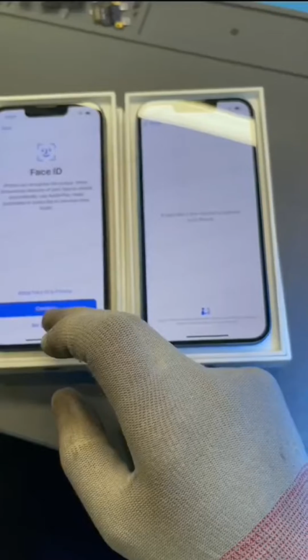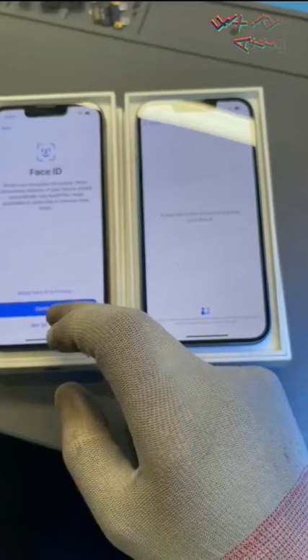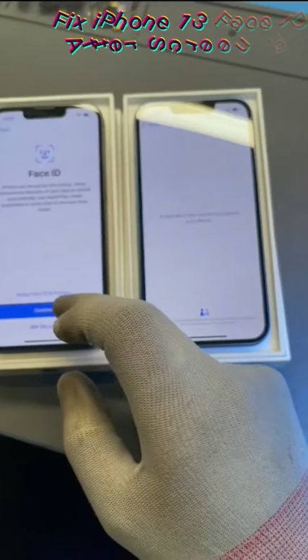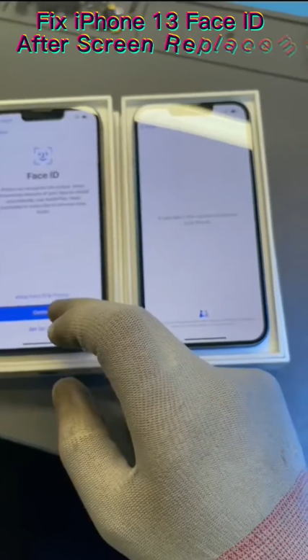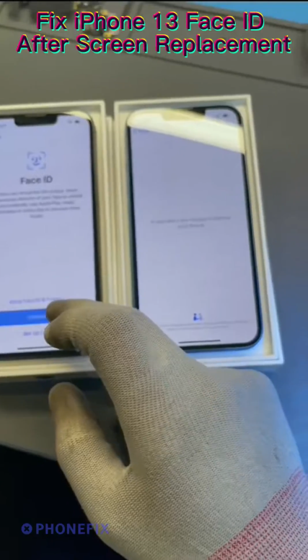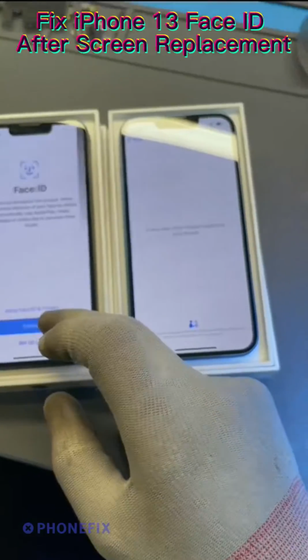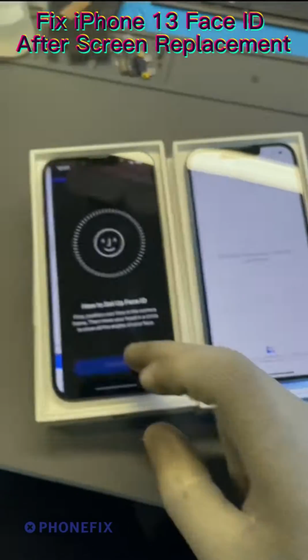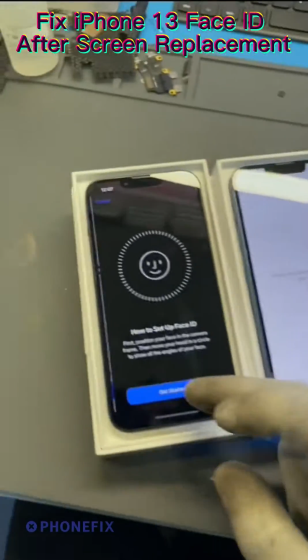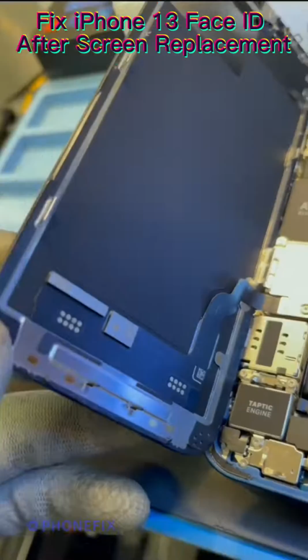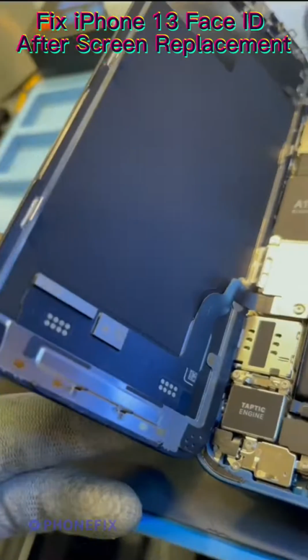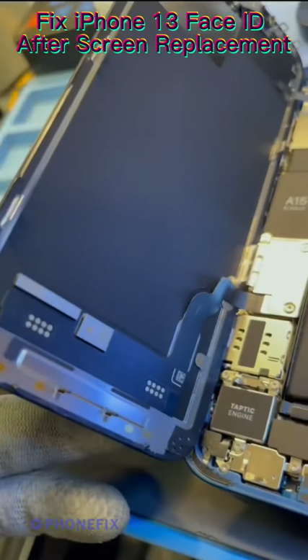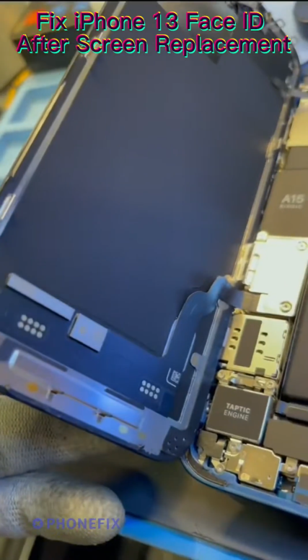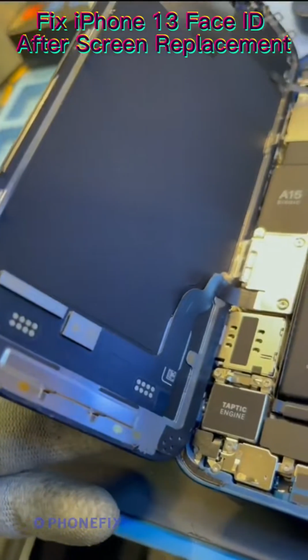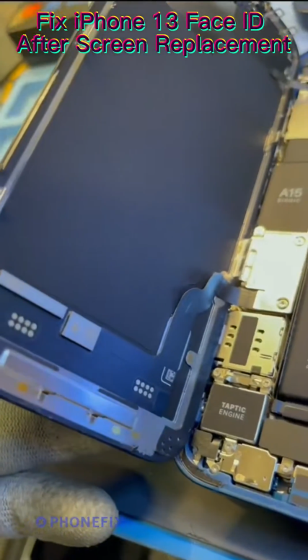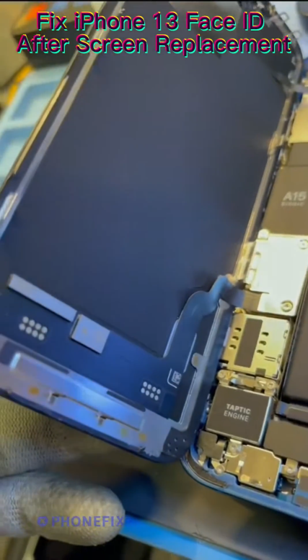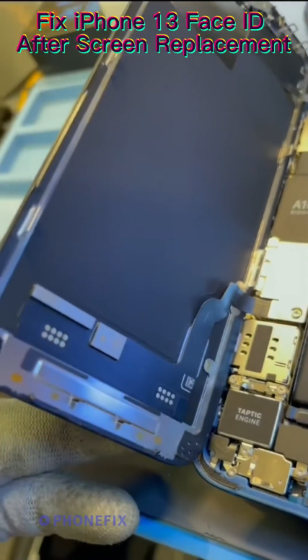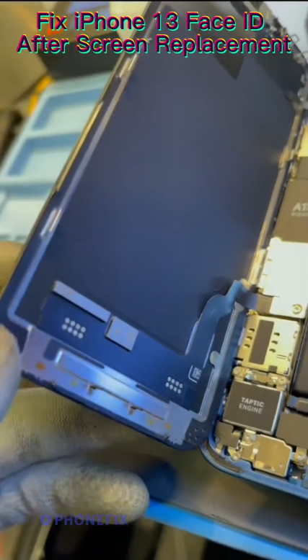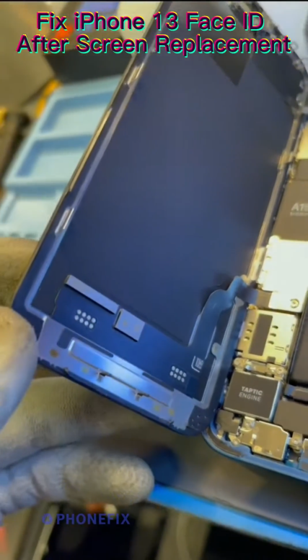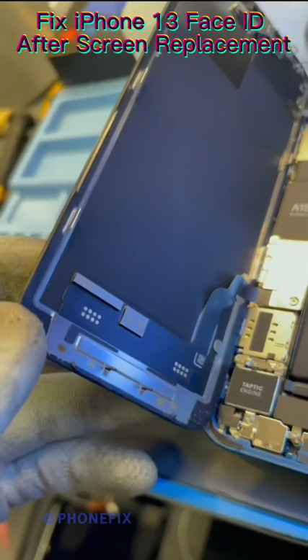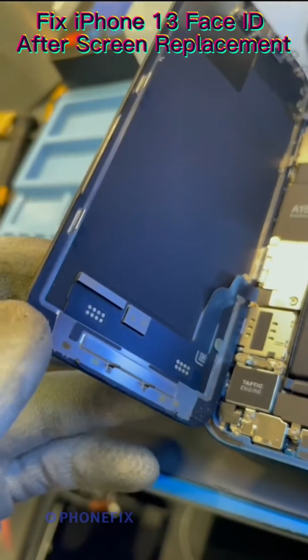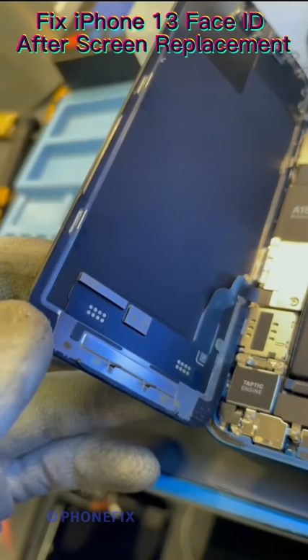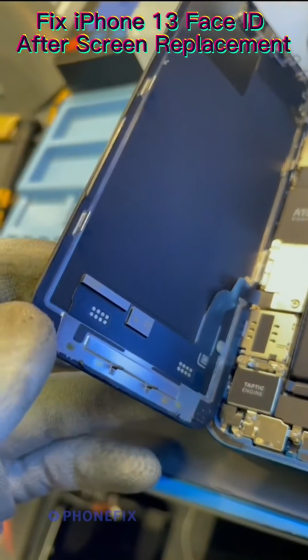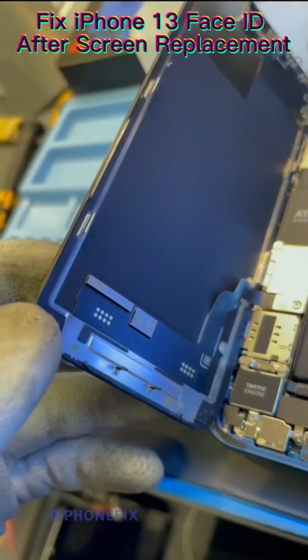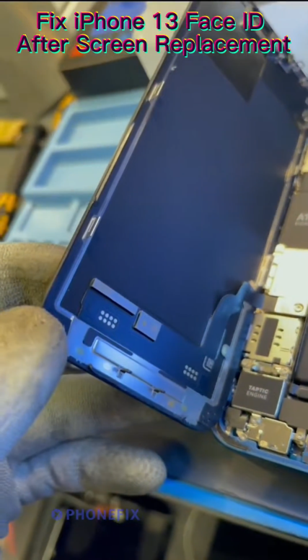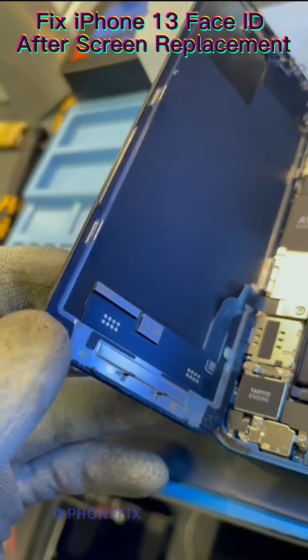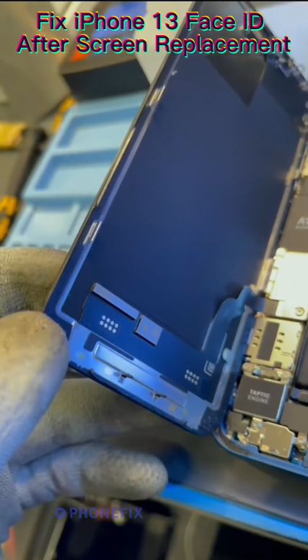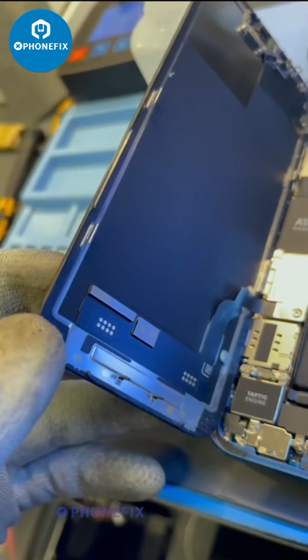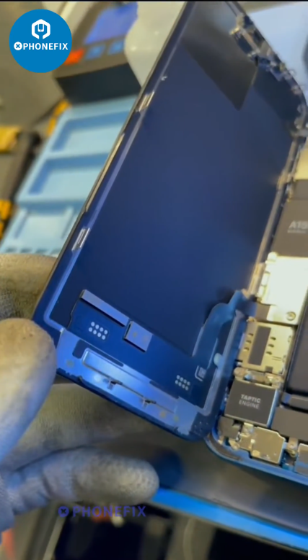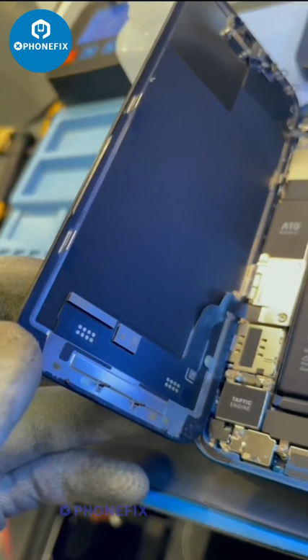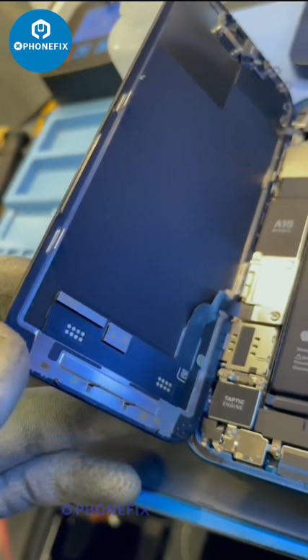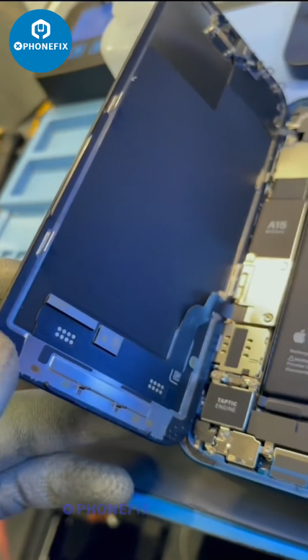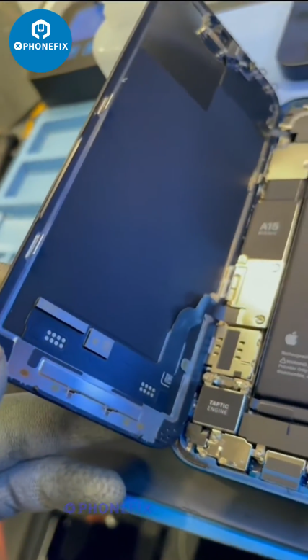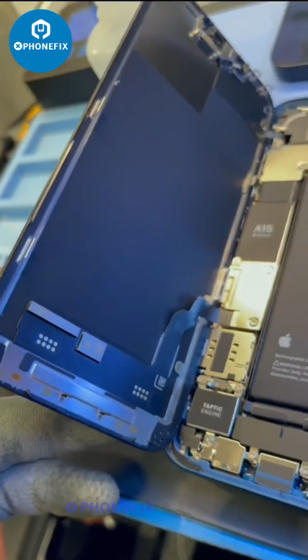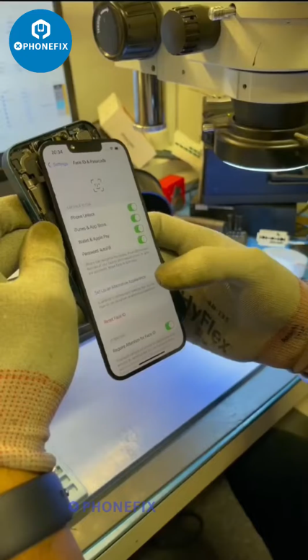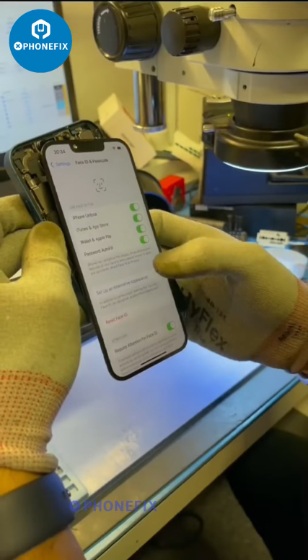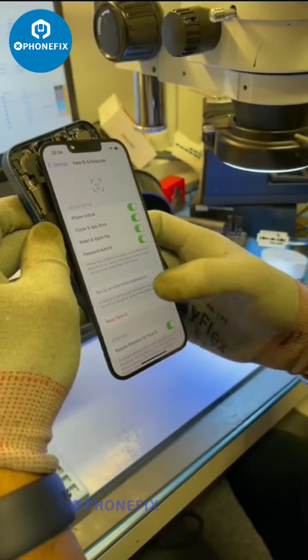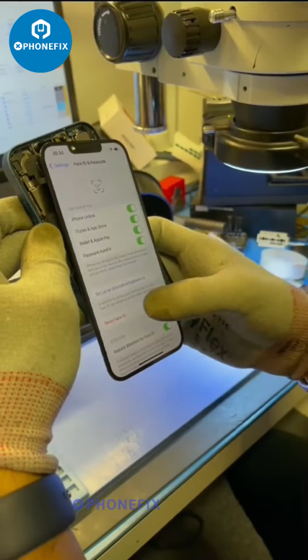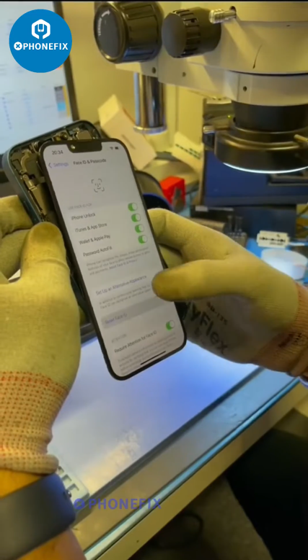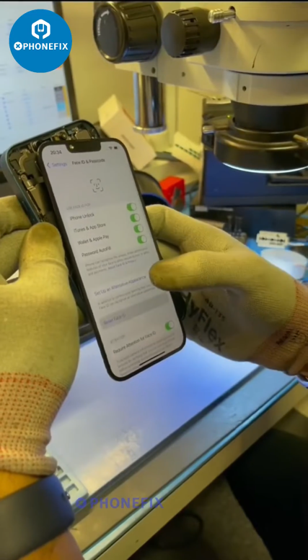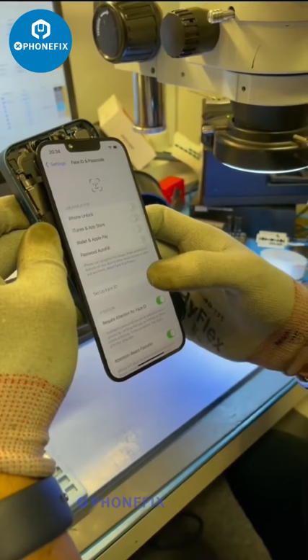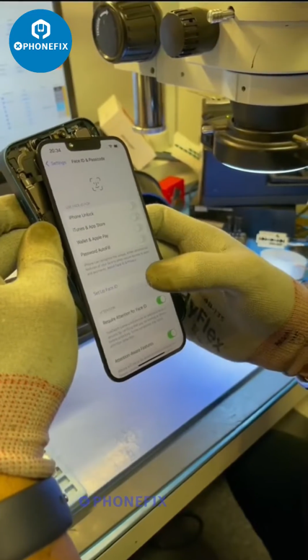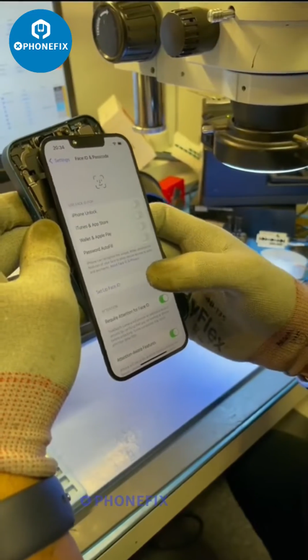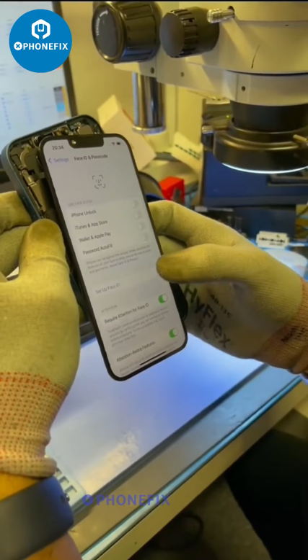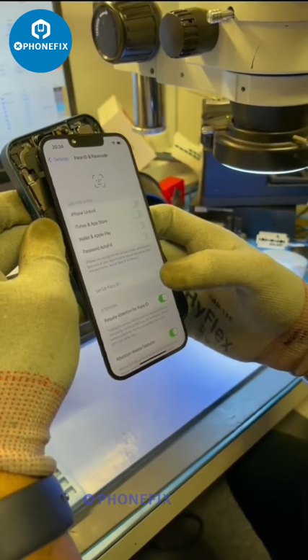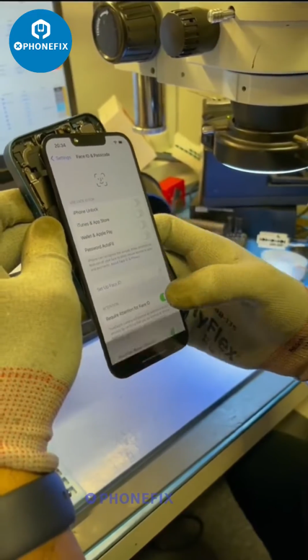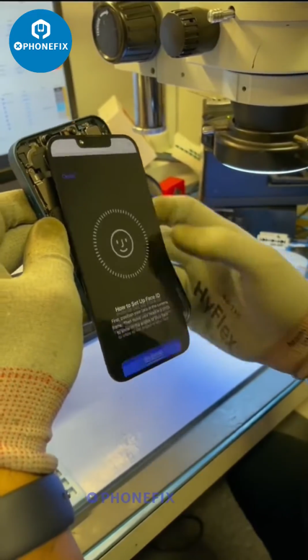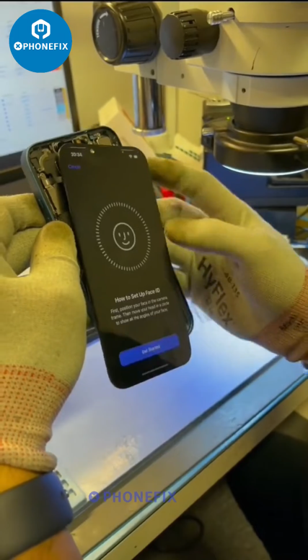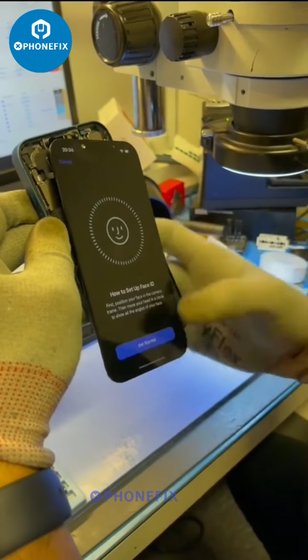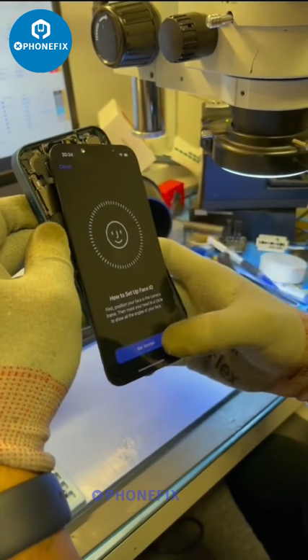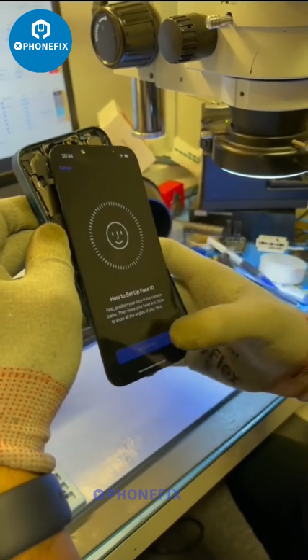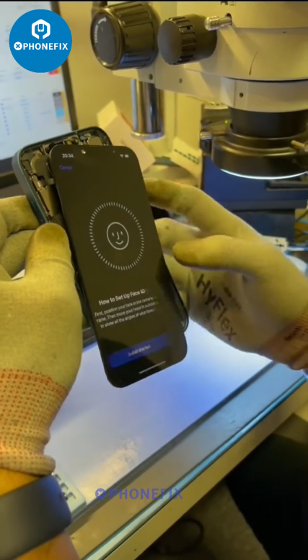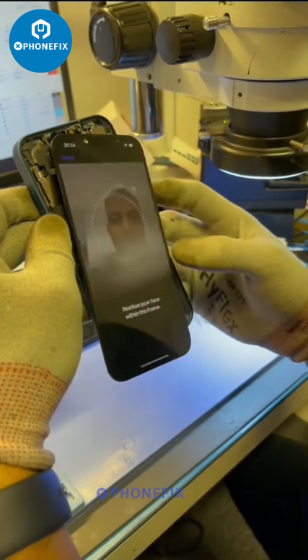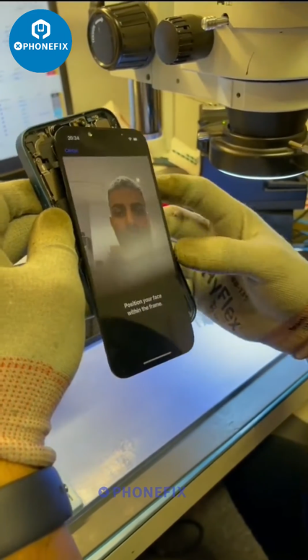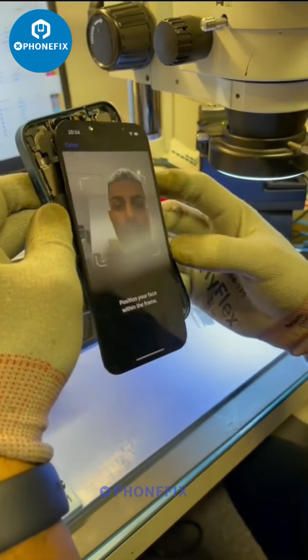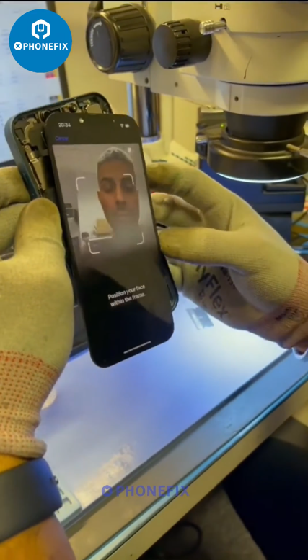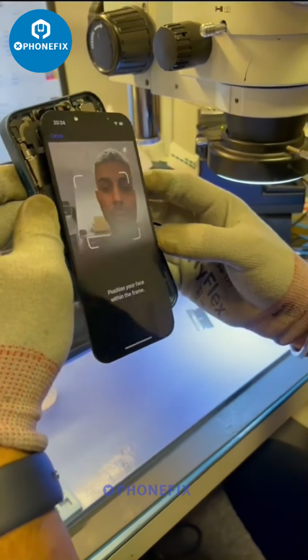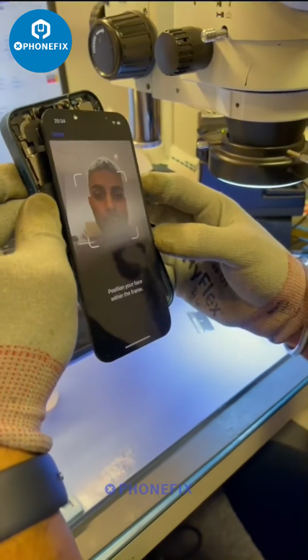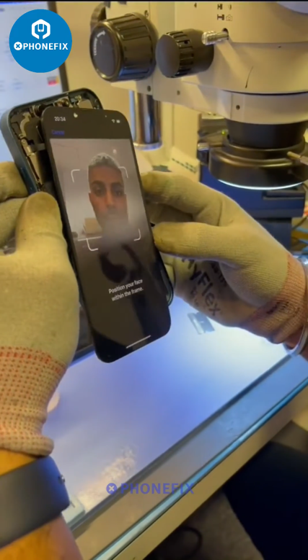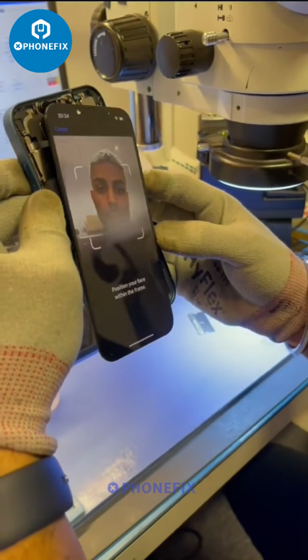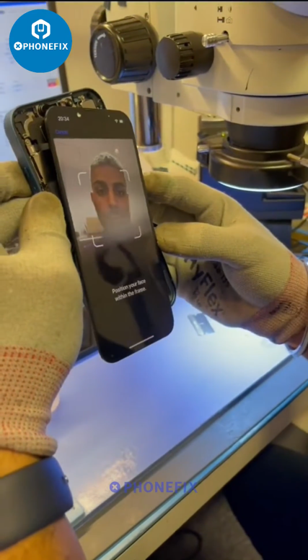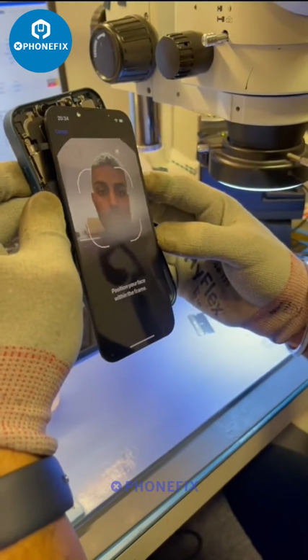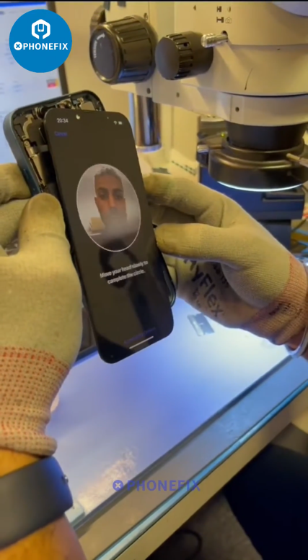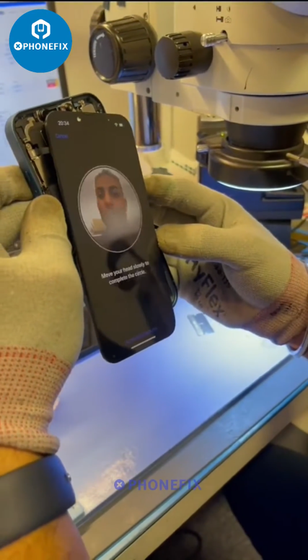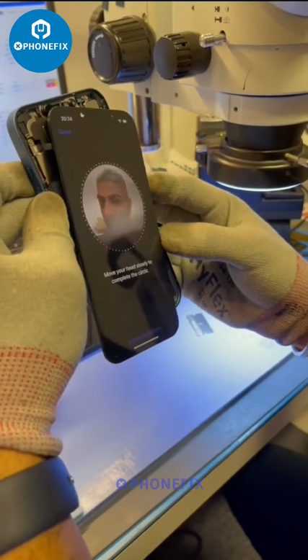So you've read the news: iPhone 13 screen replacements kill Face ID. Who's better to investigate this than yours truly? And with some help, of course.